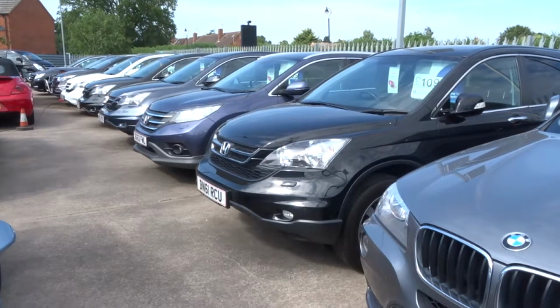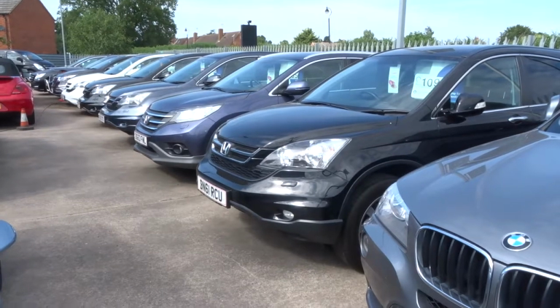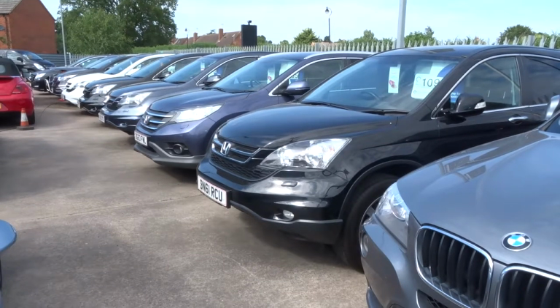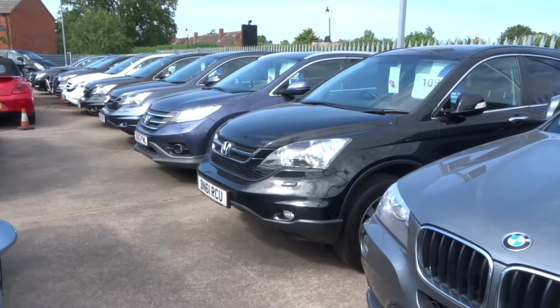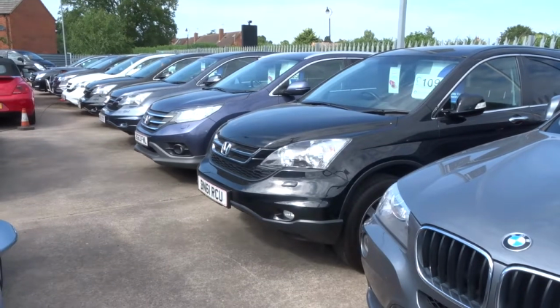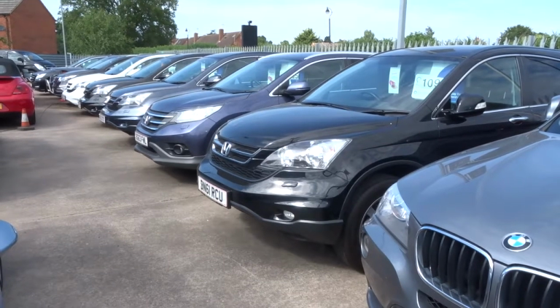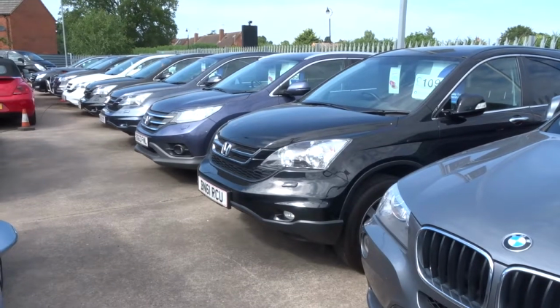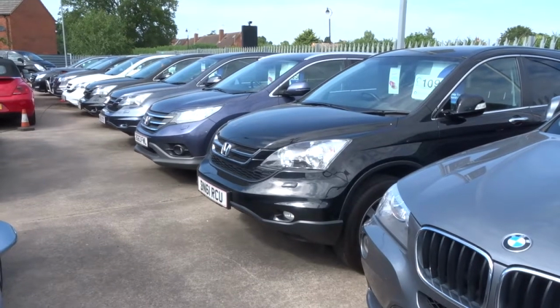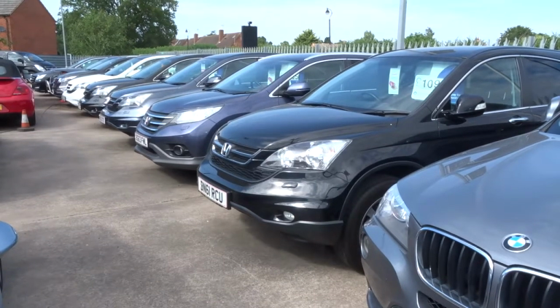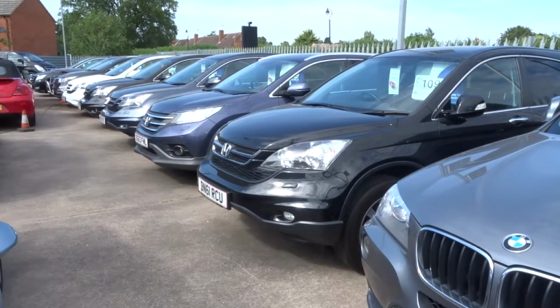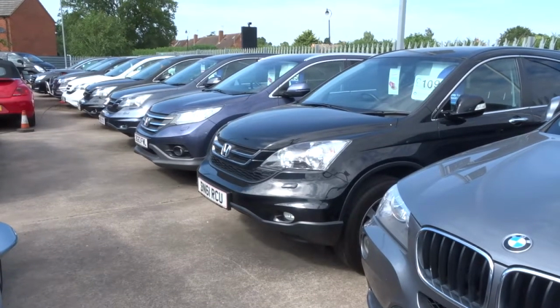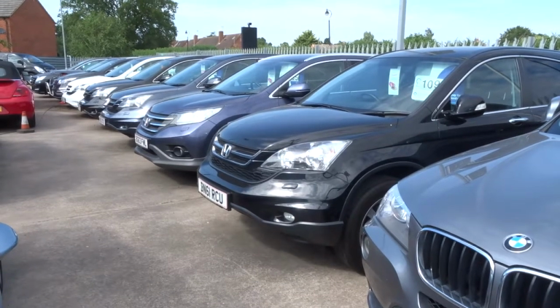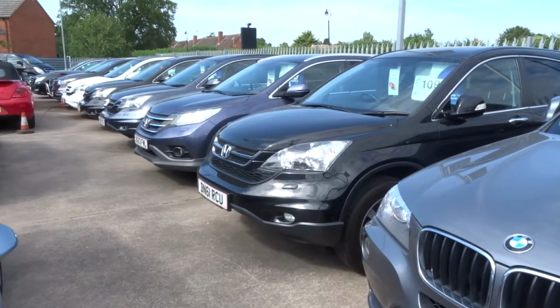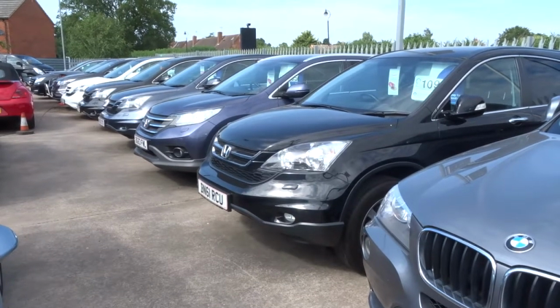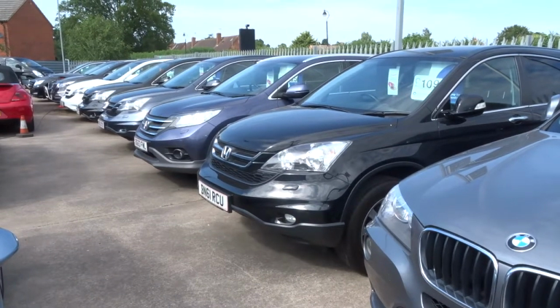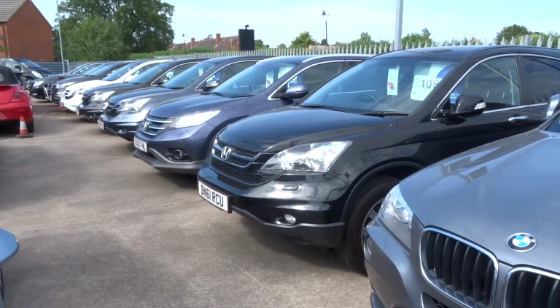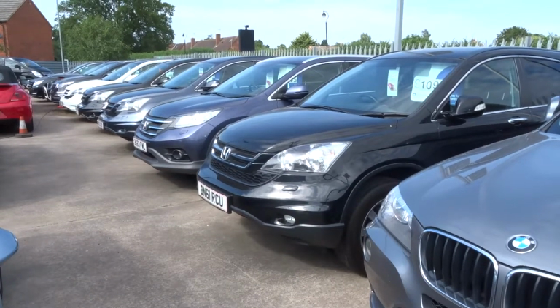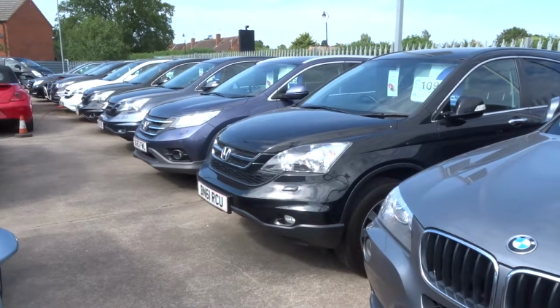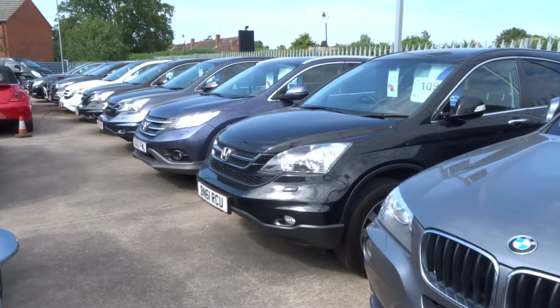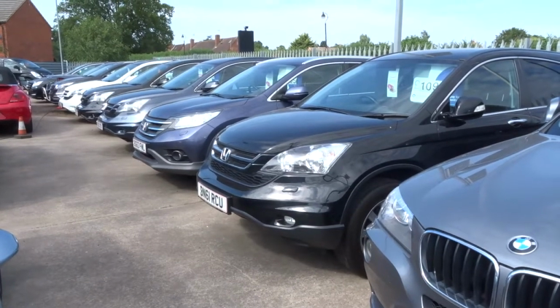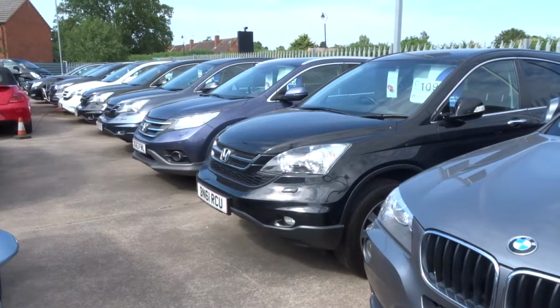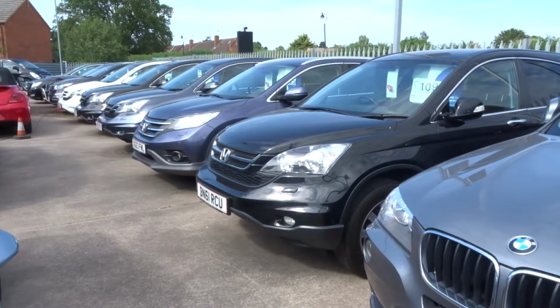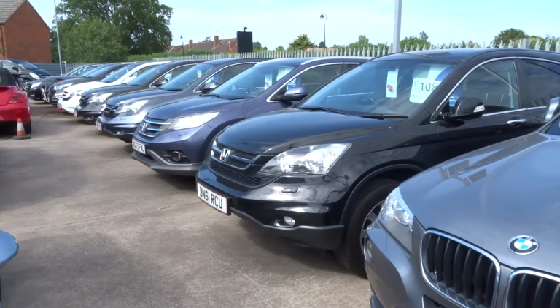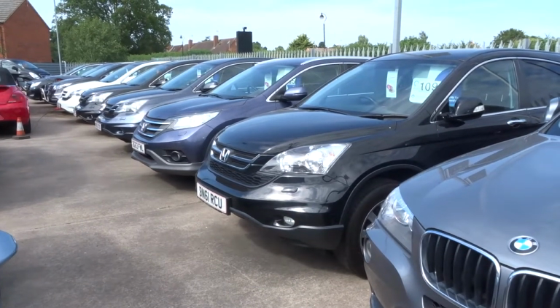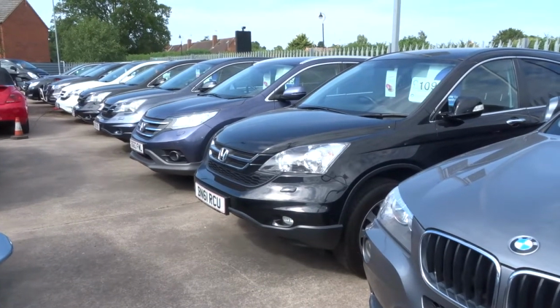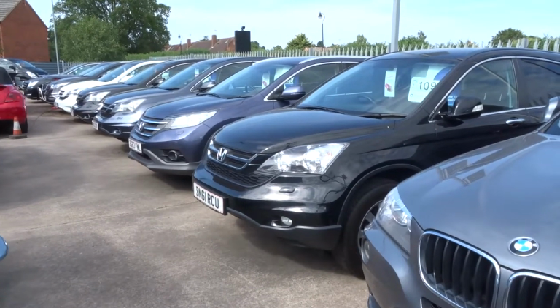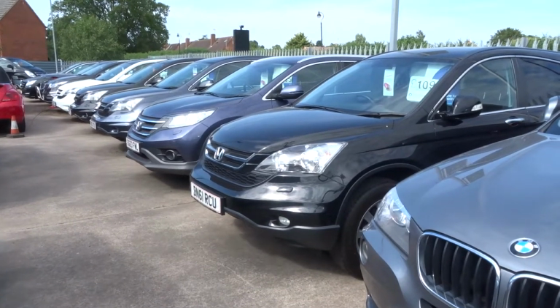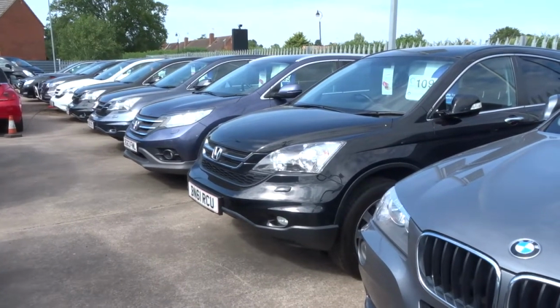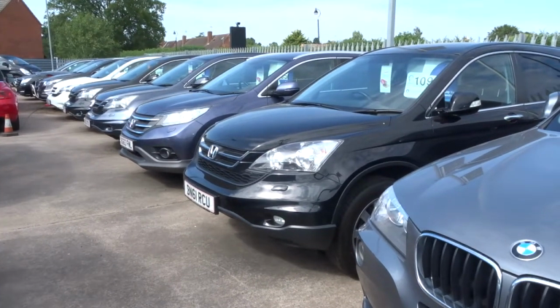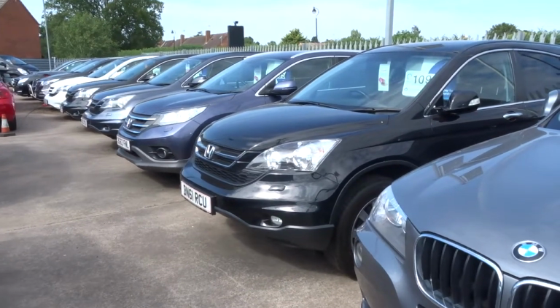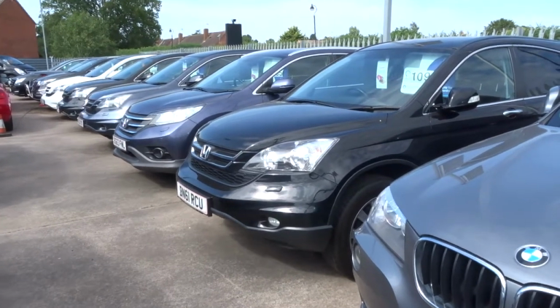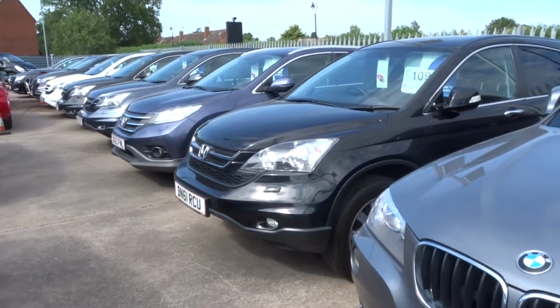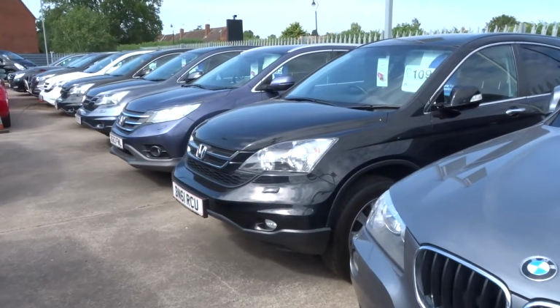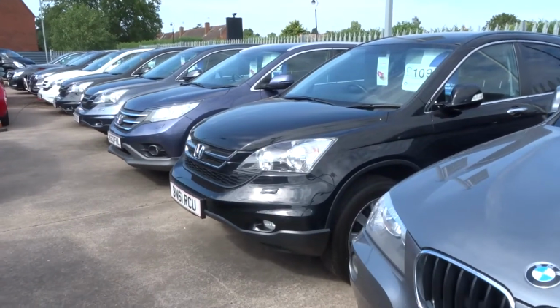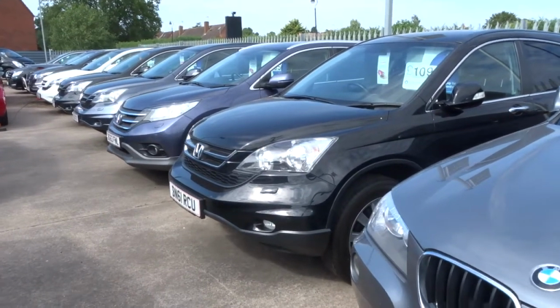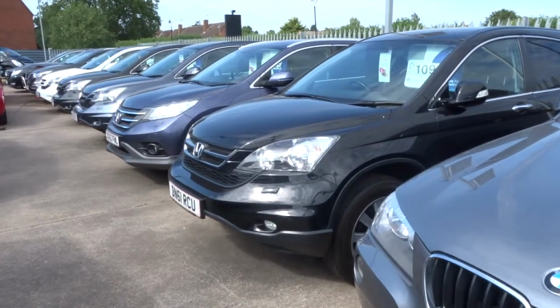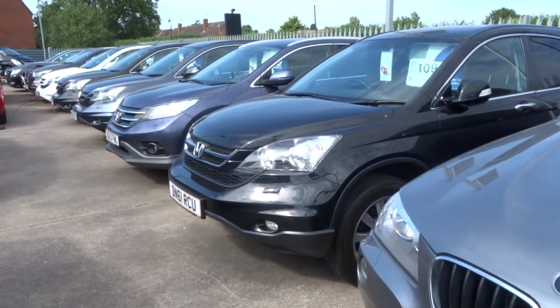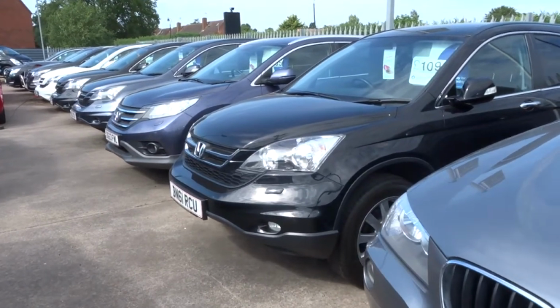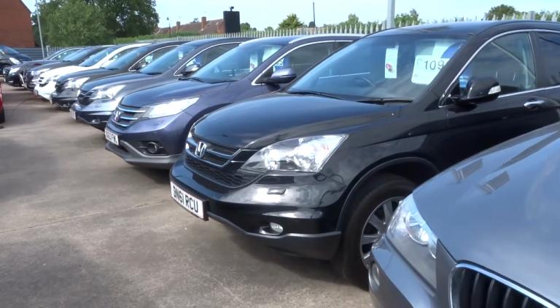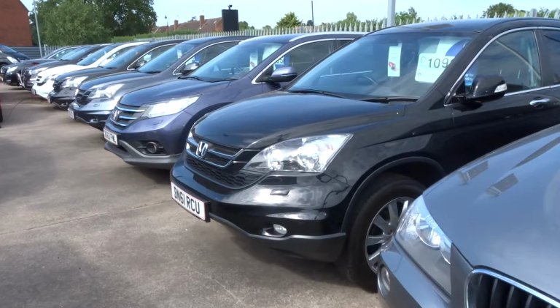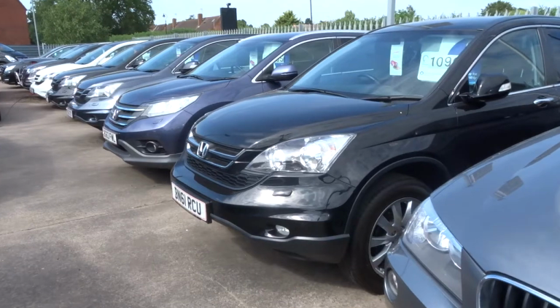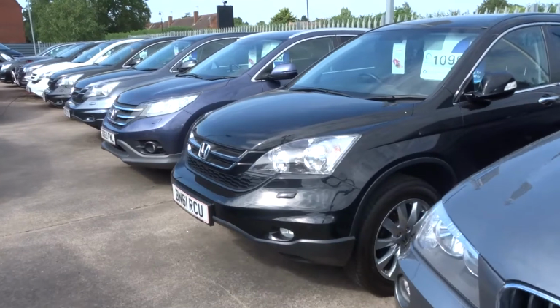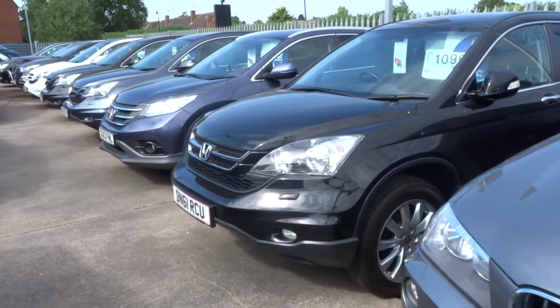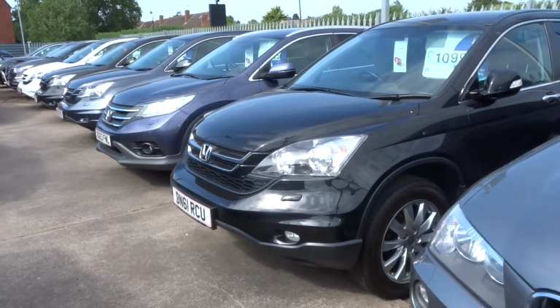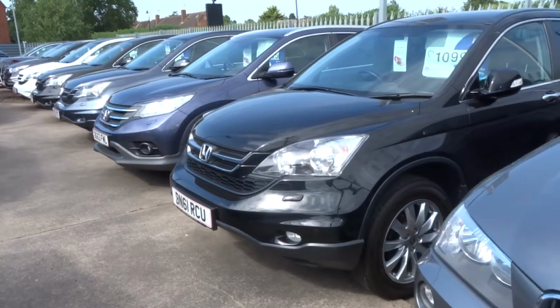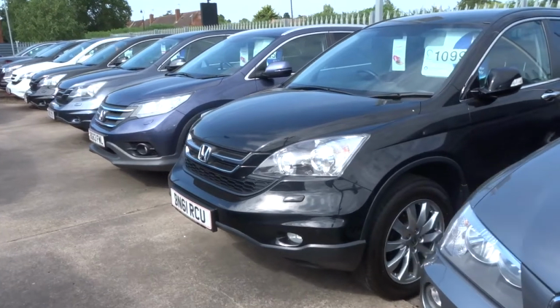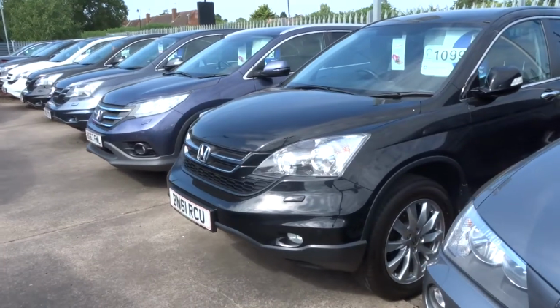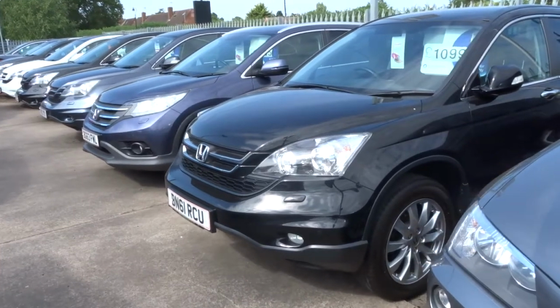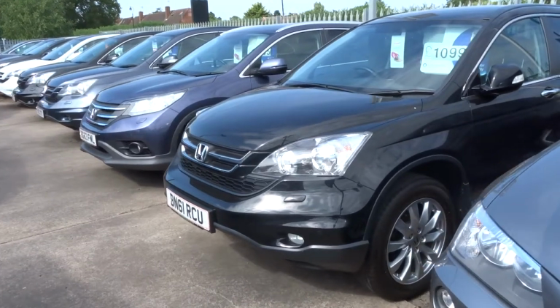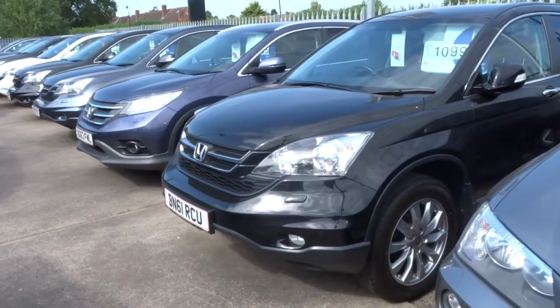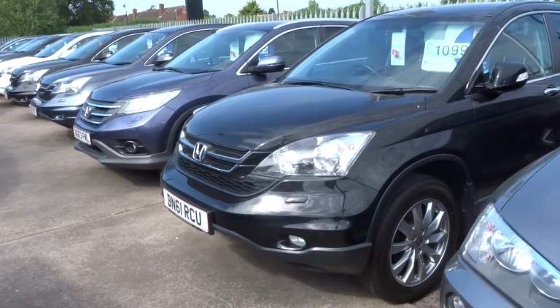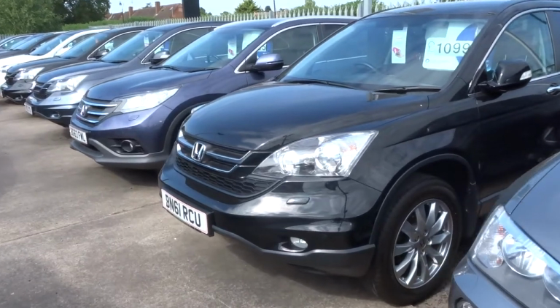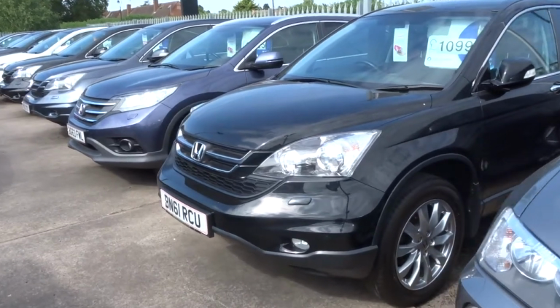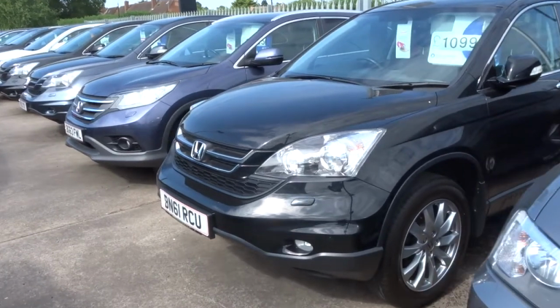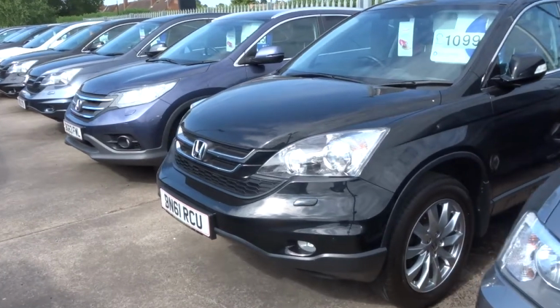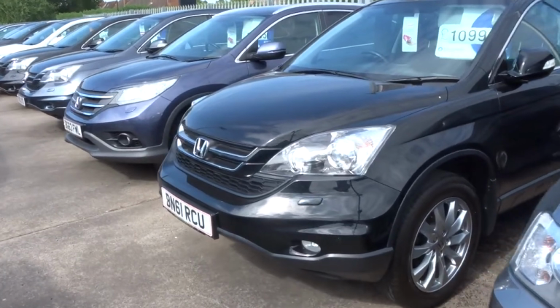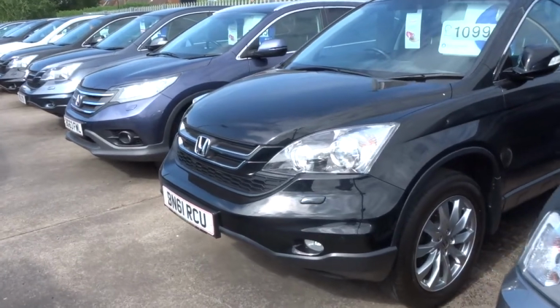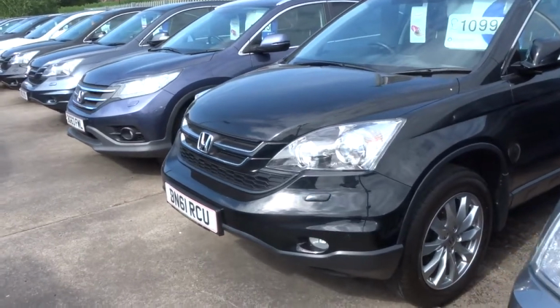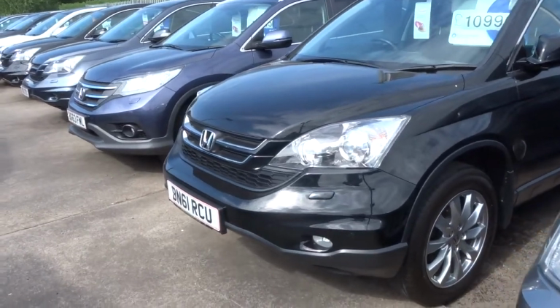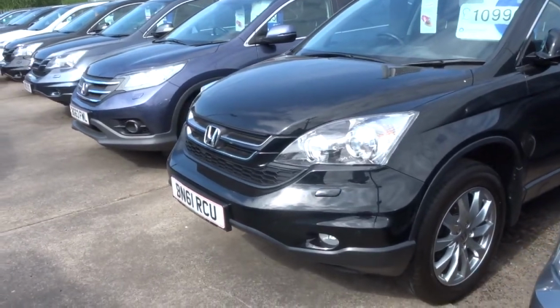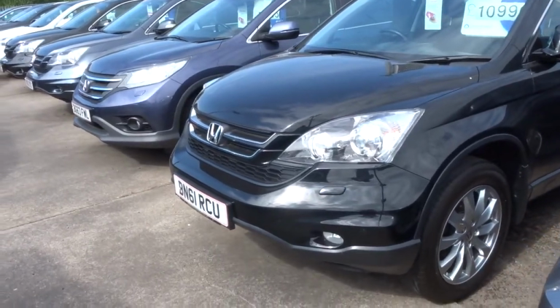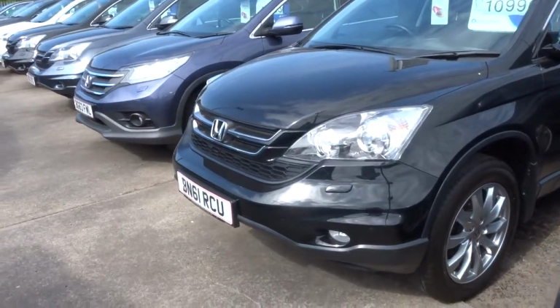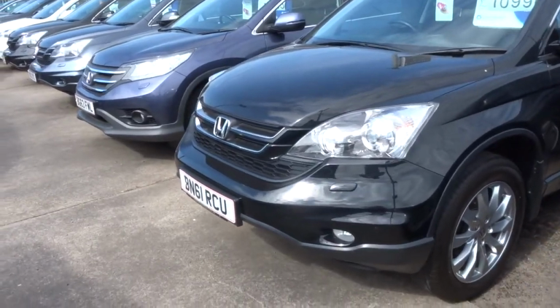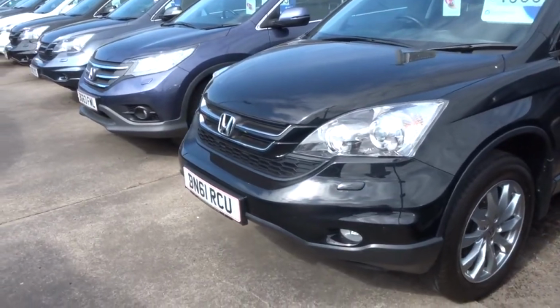Welcome to Country Car. My name's Tom. I thought I'd do you a quick video to show you the selection of Honda CRVs that we've got in stock.